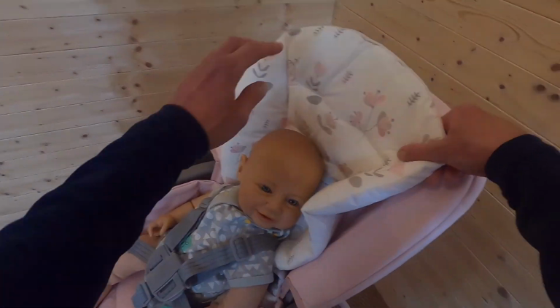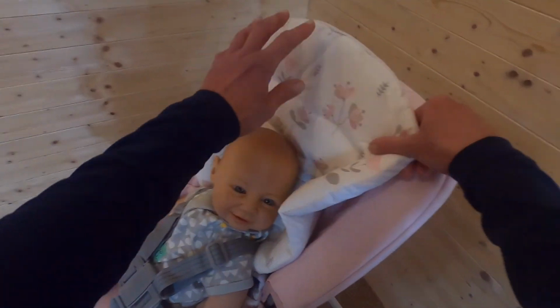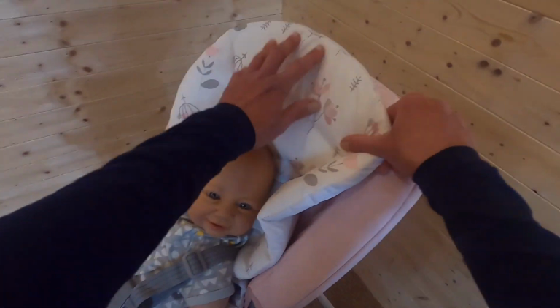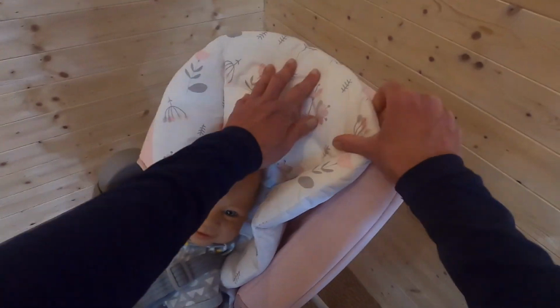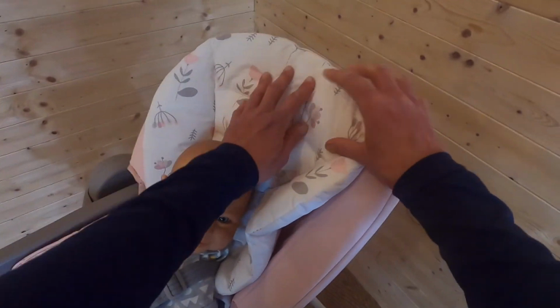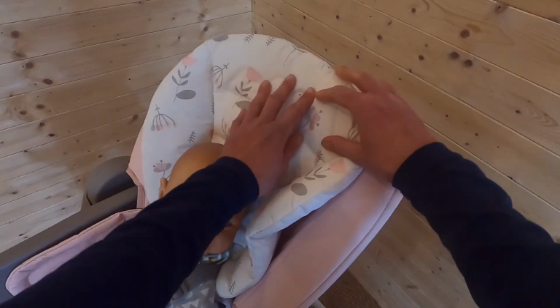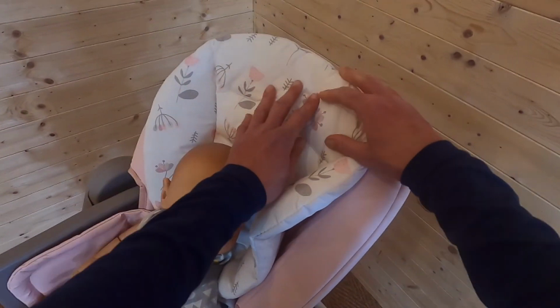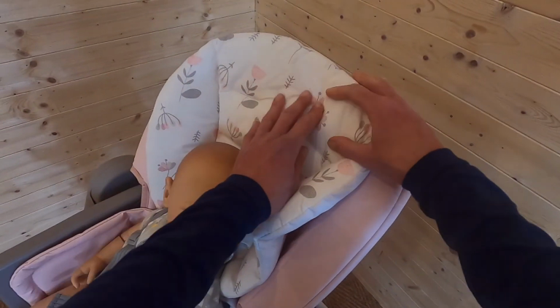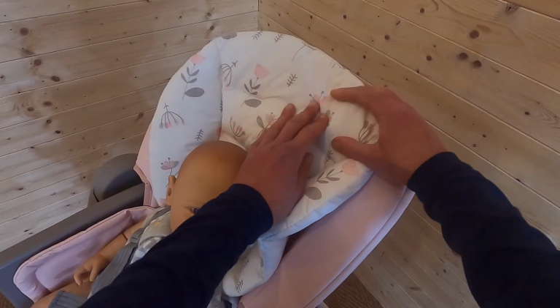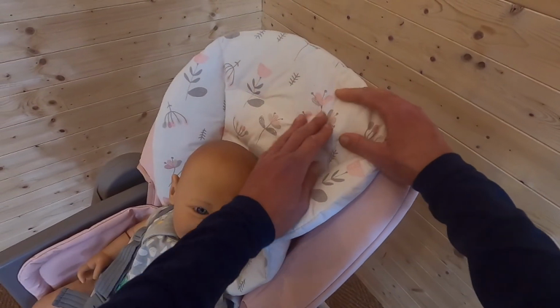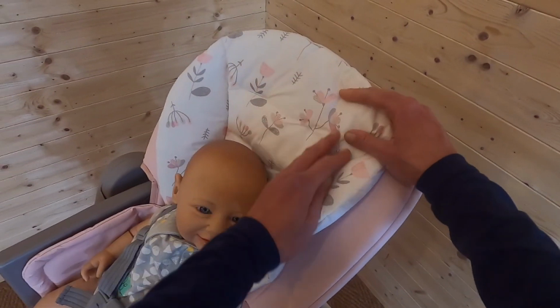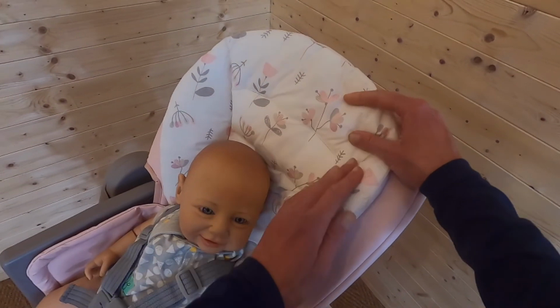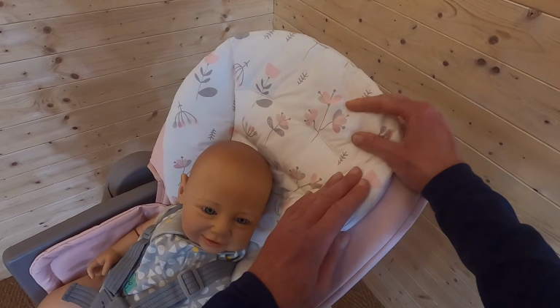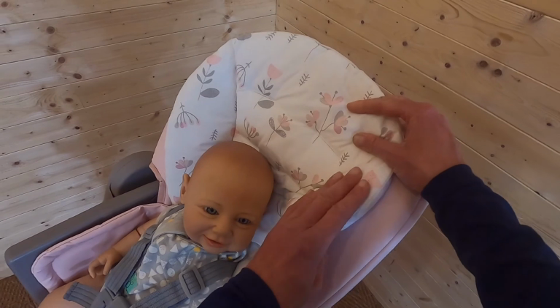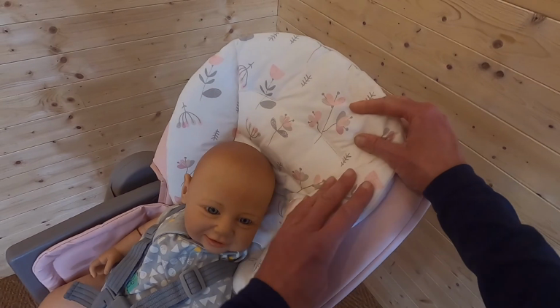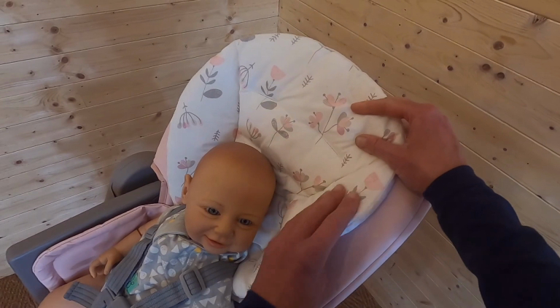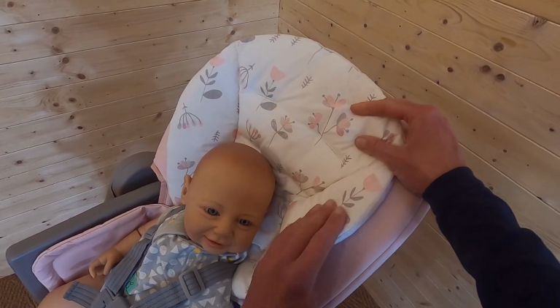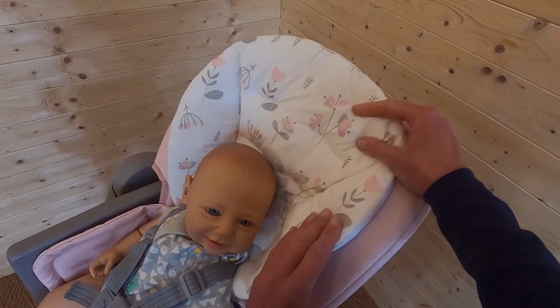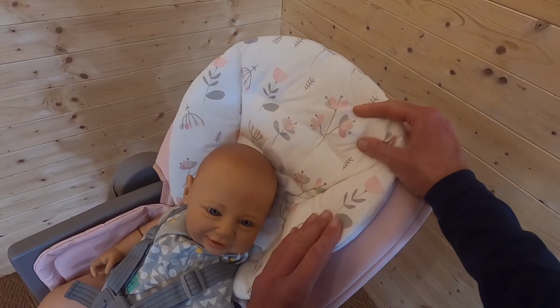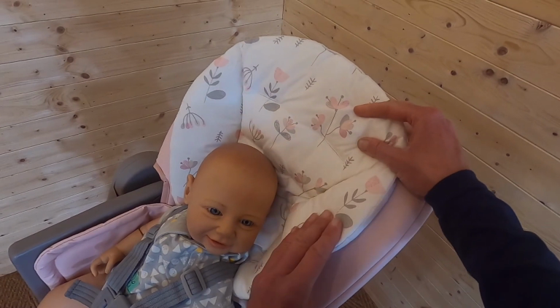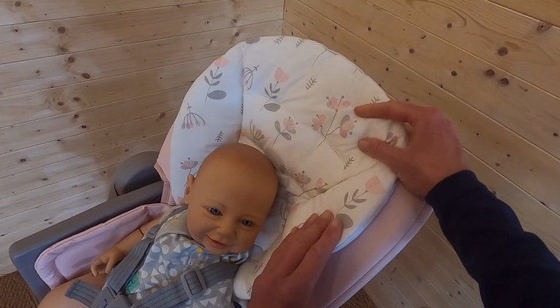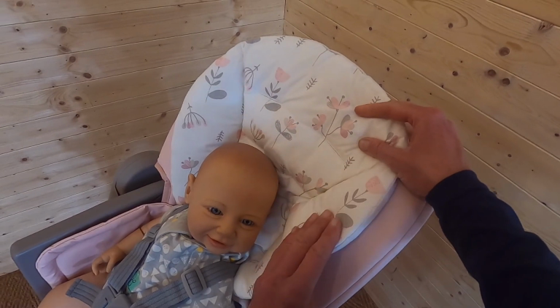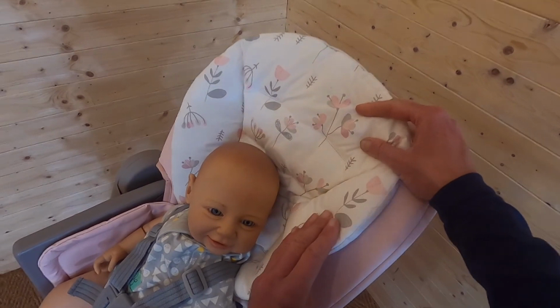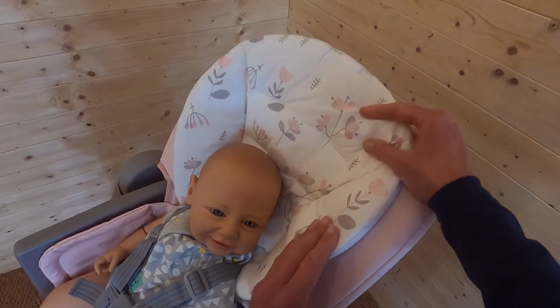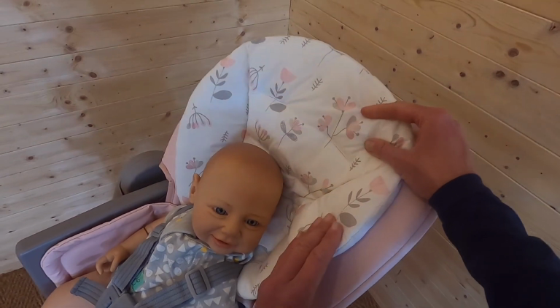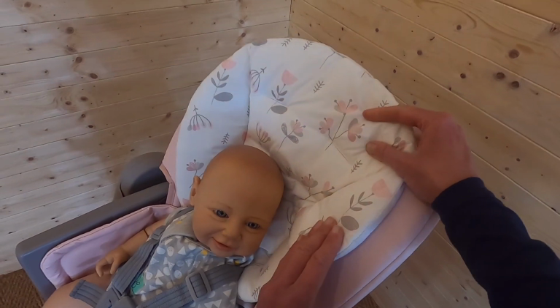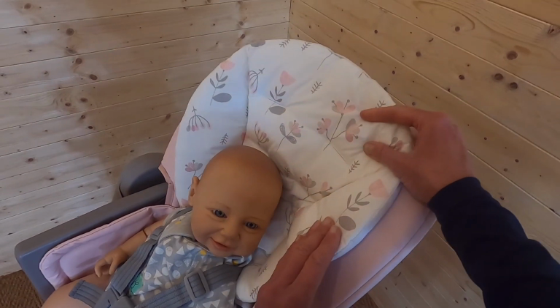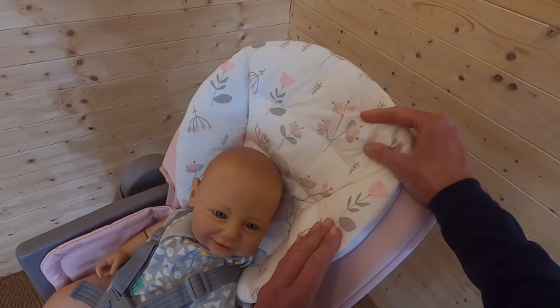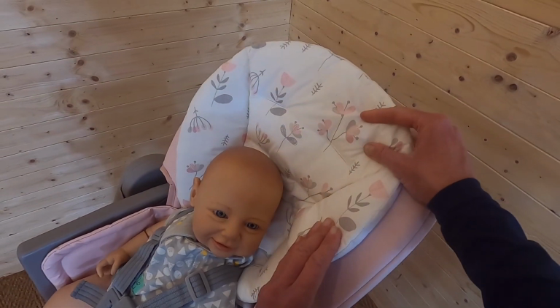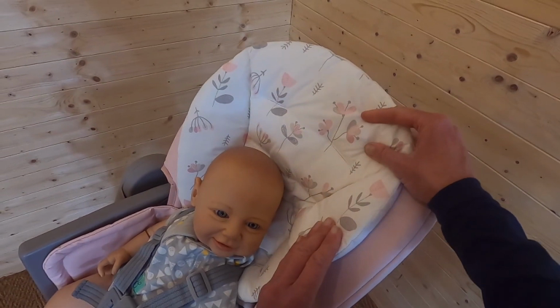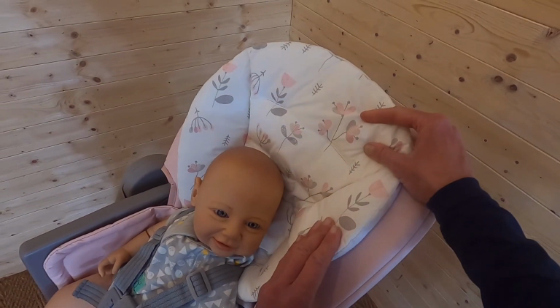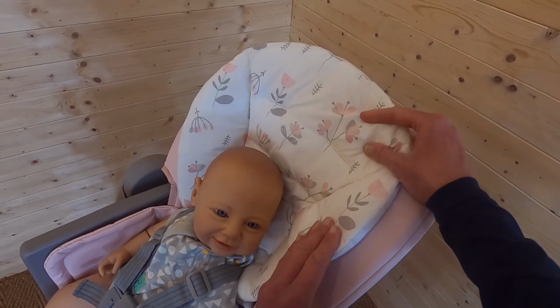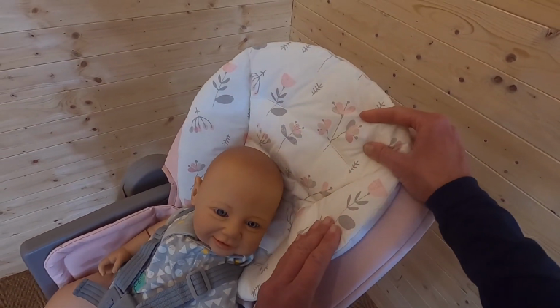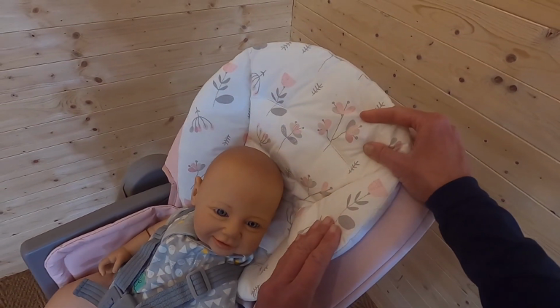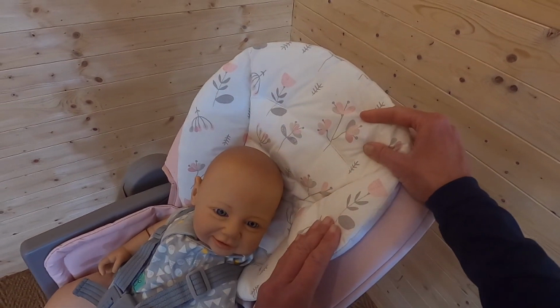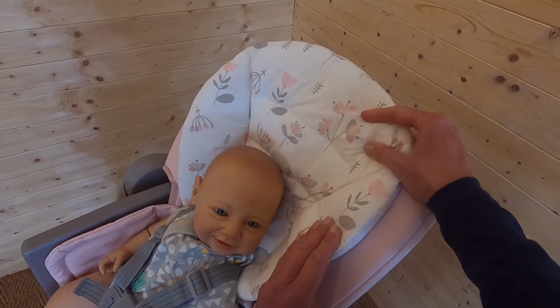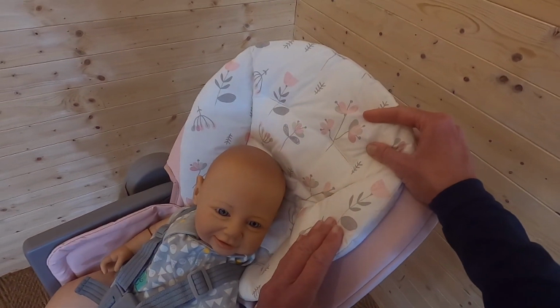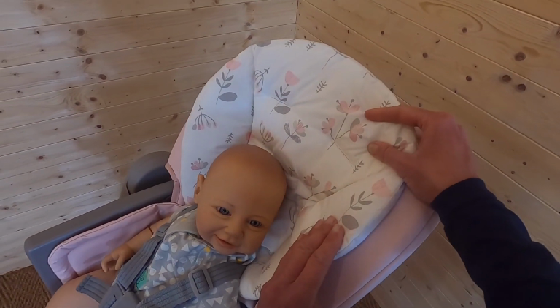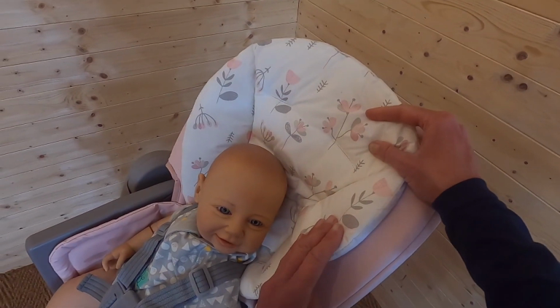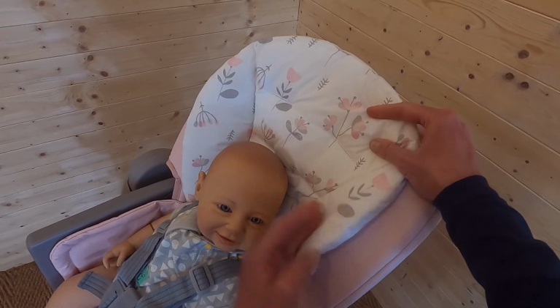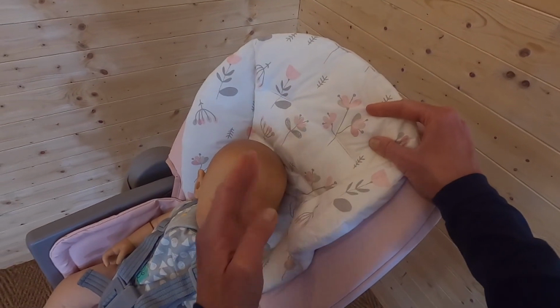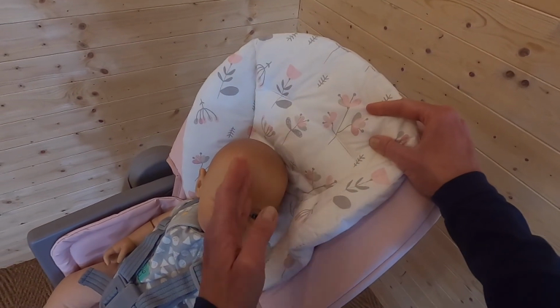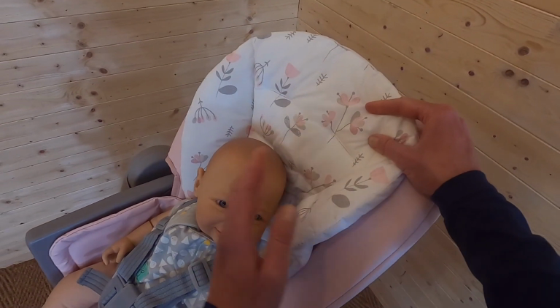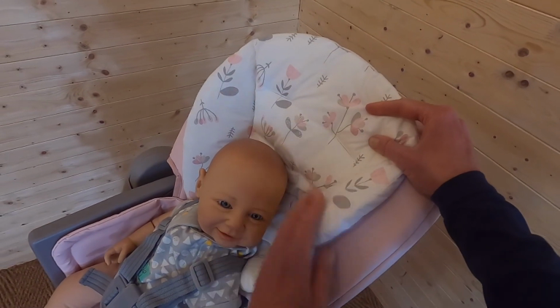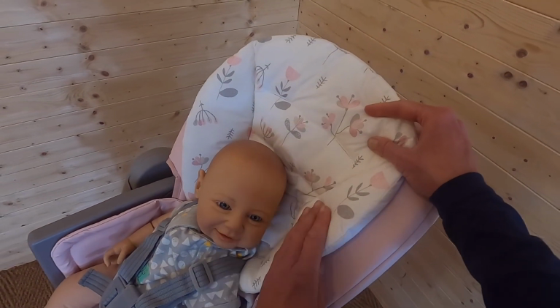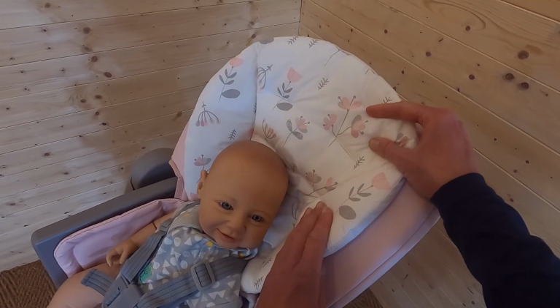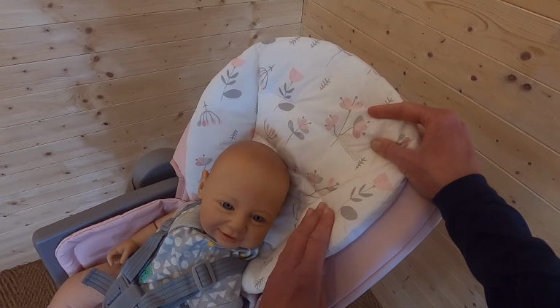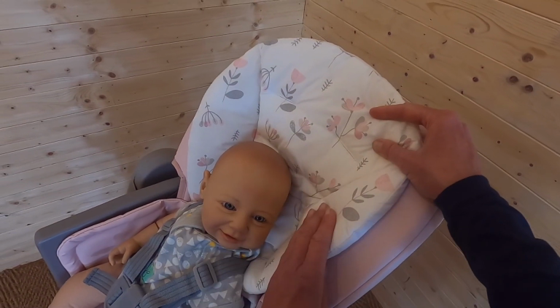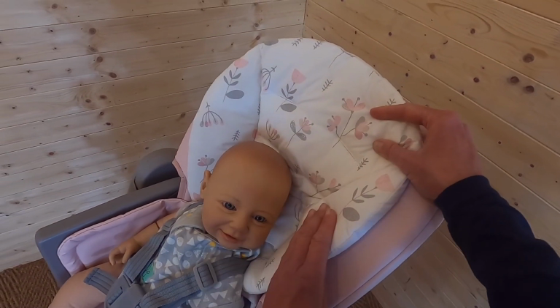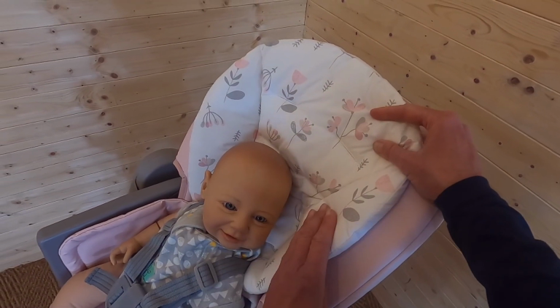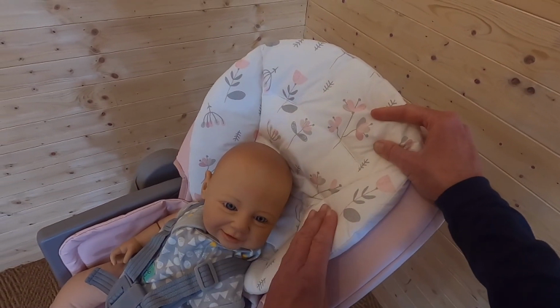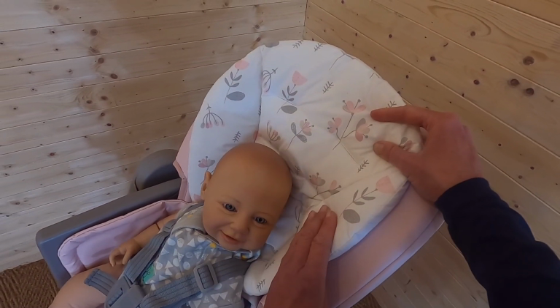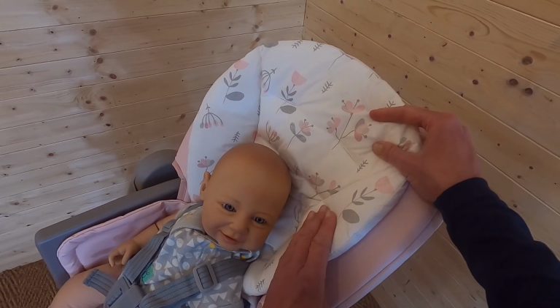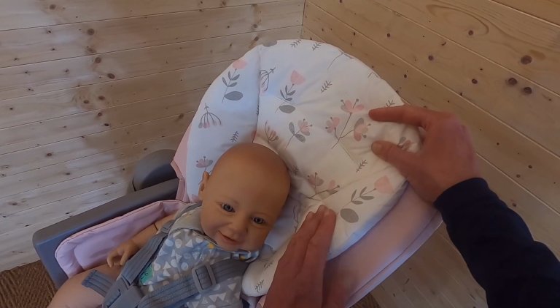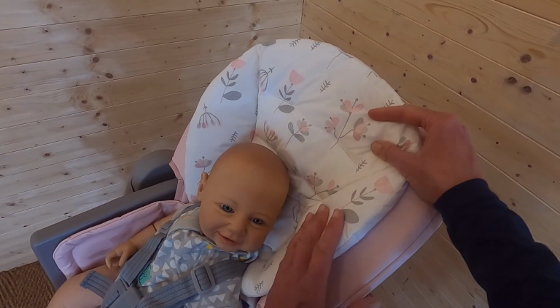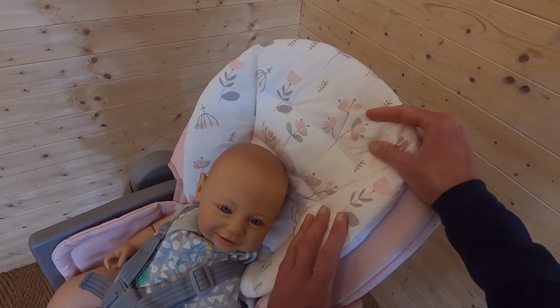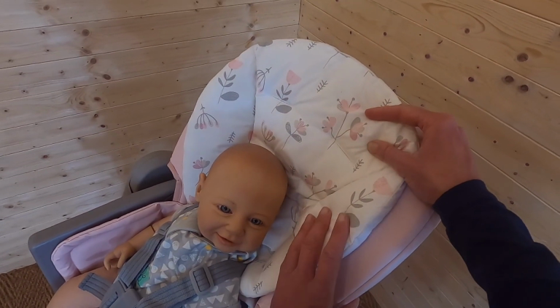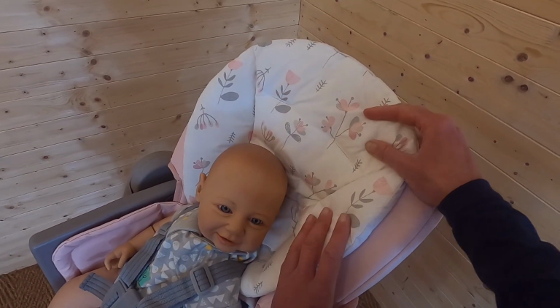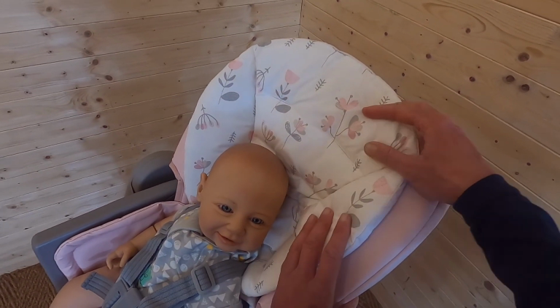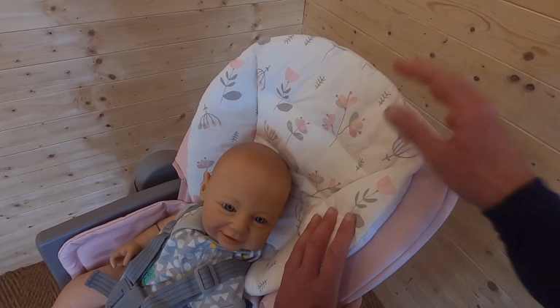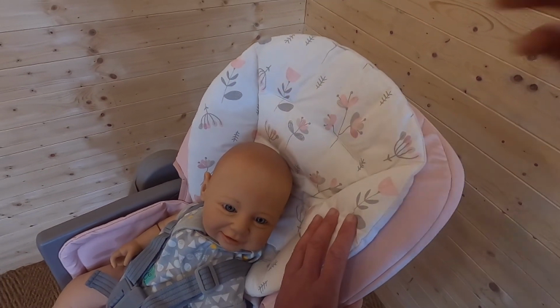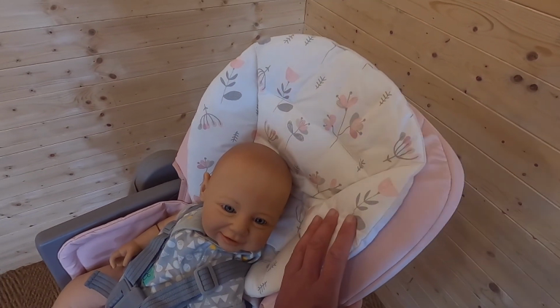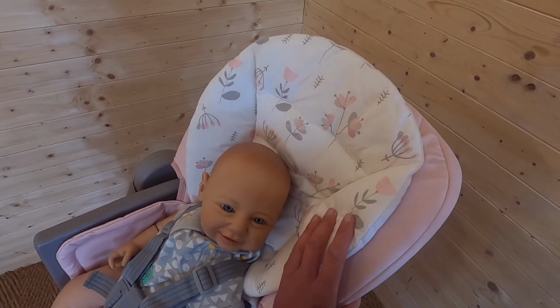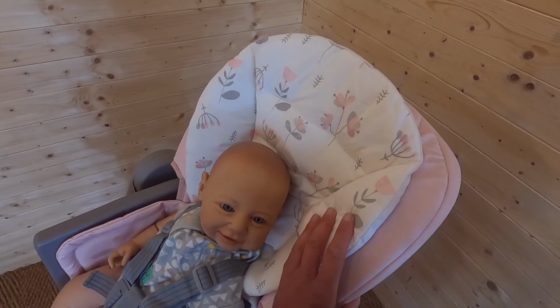To demonstrate six-month suitability, I've popped in my little dummy baby. We have this five-point harness which is really nice and easy to use — adjustable, clicks in easily. That's the first mode of the Joy Multiply: high chair mode for very young babies just starting to wean, from six months, with this removable insert to keep them nice and cosy. The fabrics feel really soft and I know they're wipe-clean too, which is absolutely essential for a high chair.